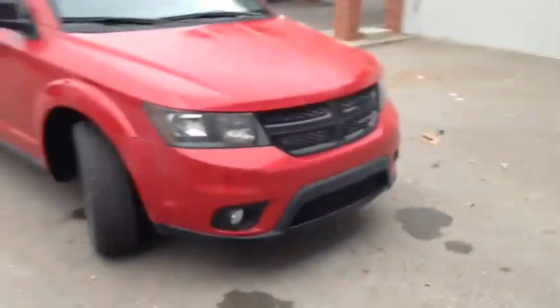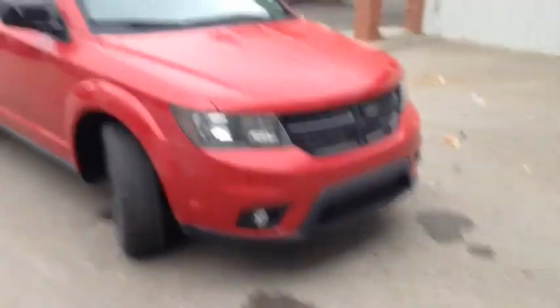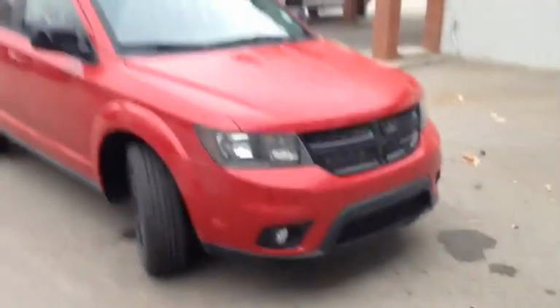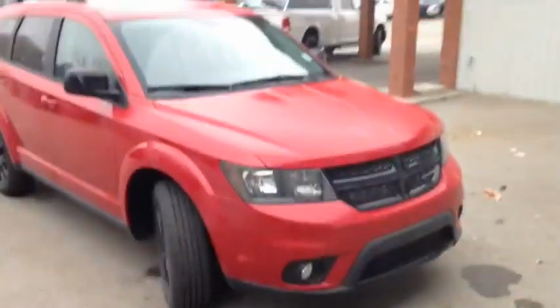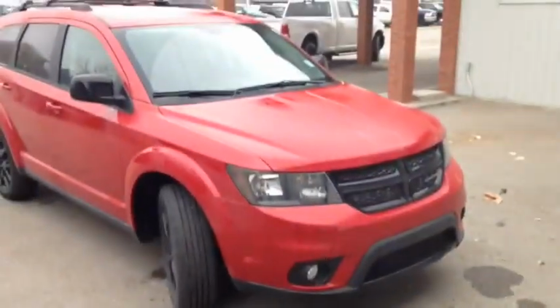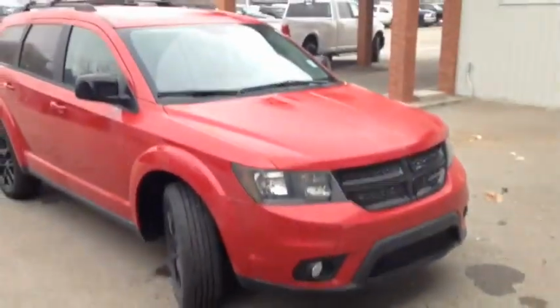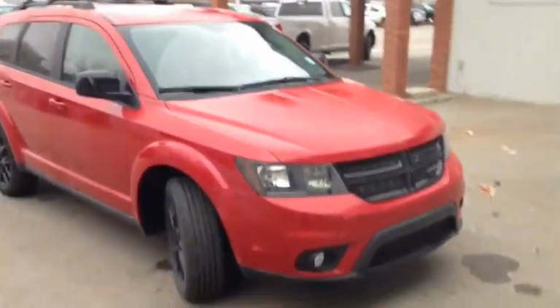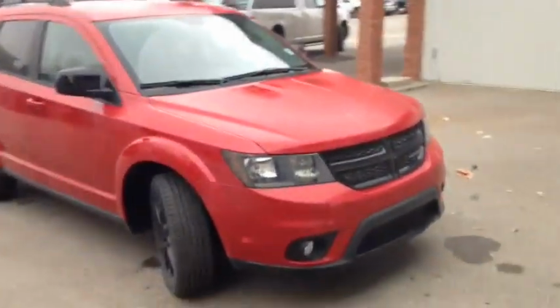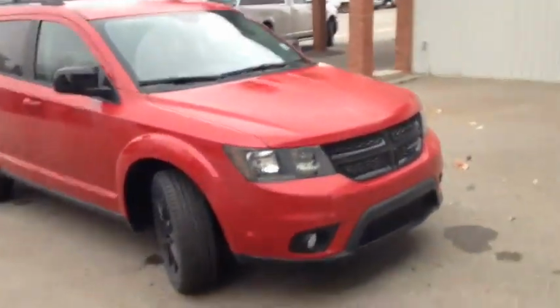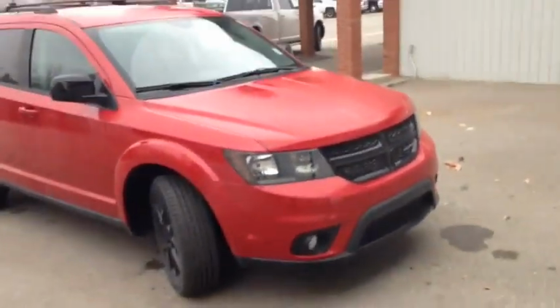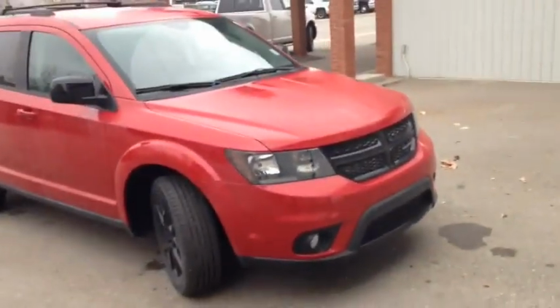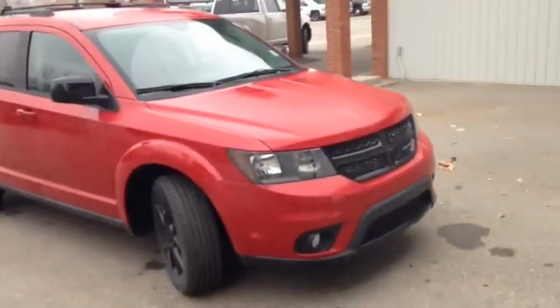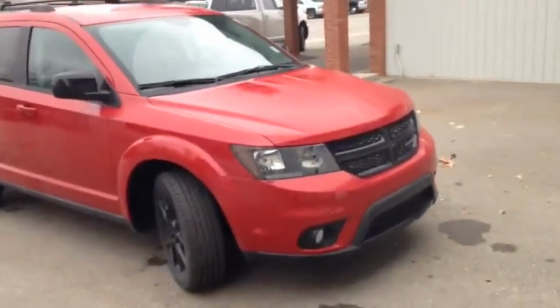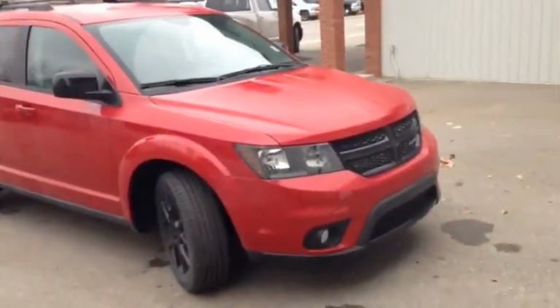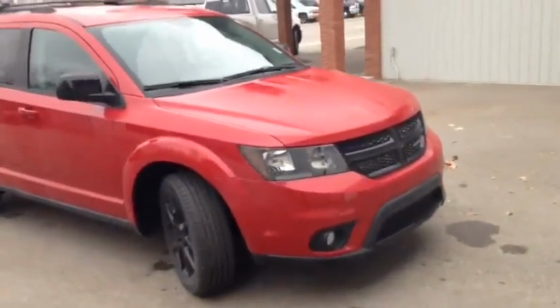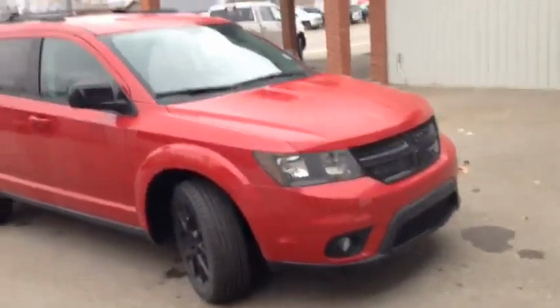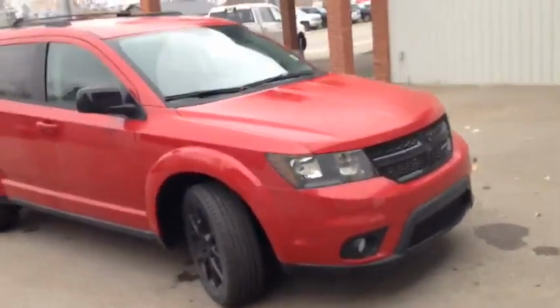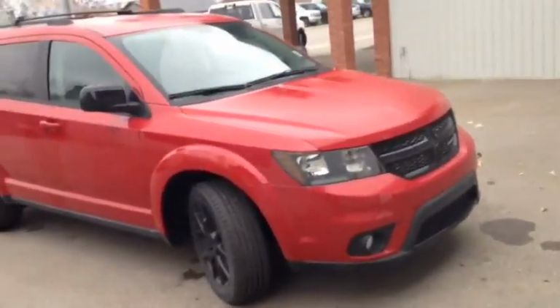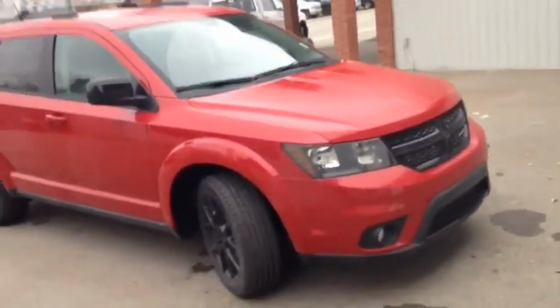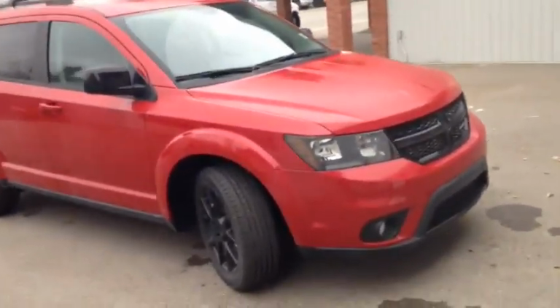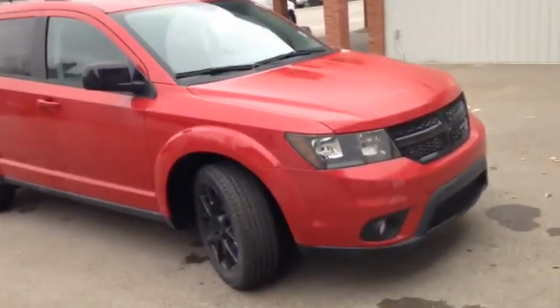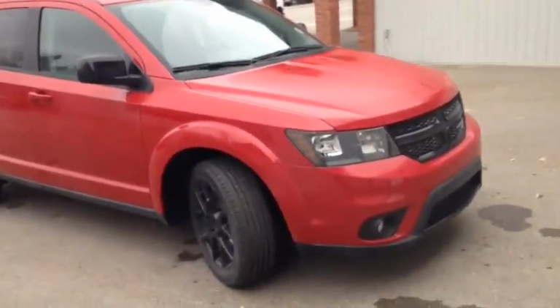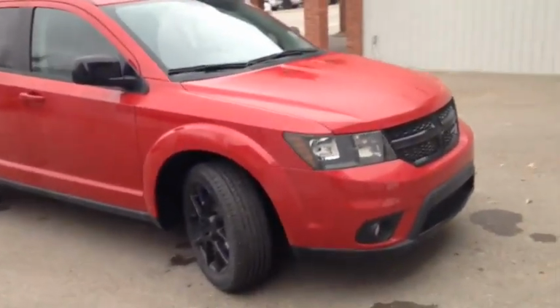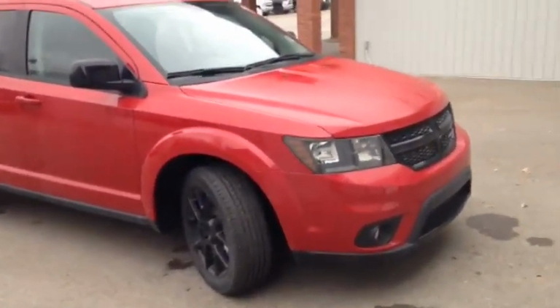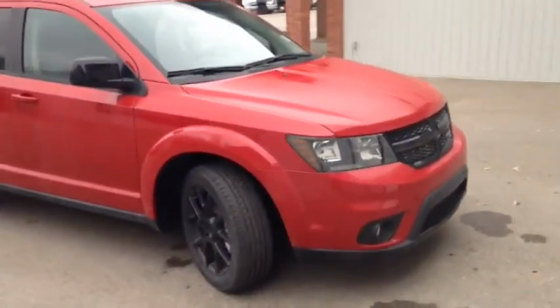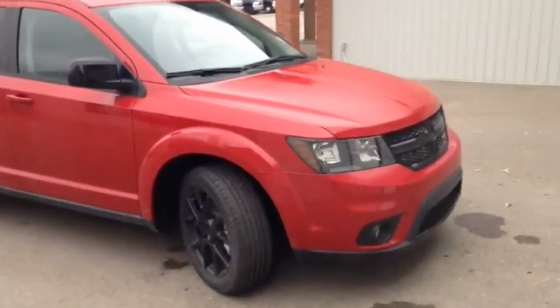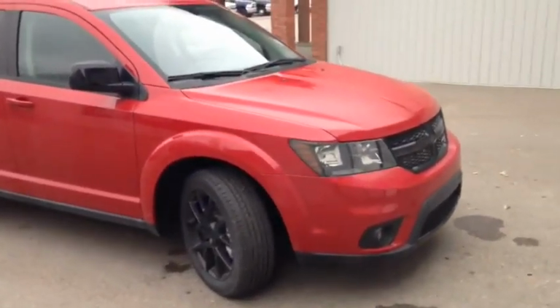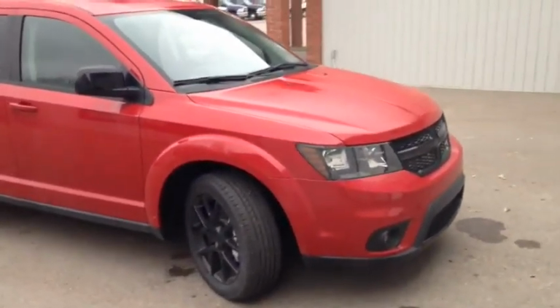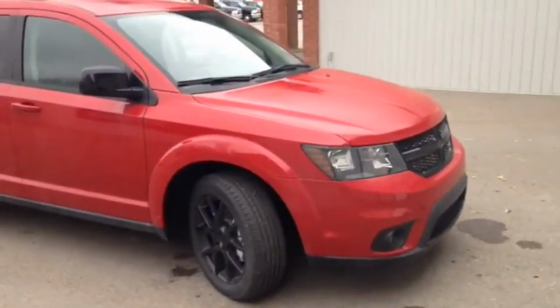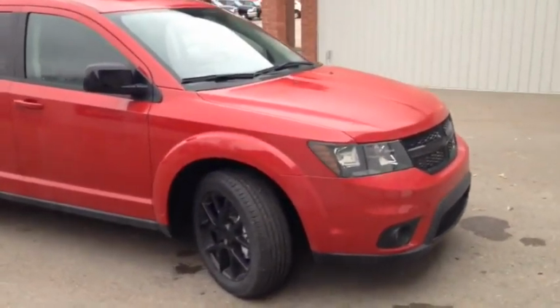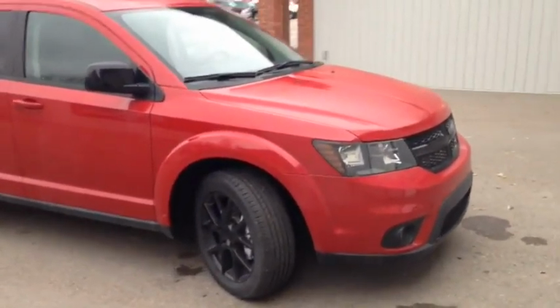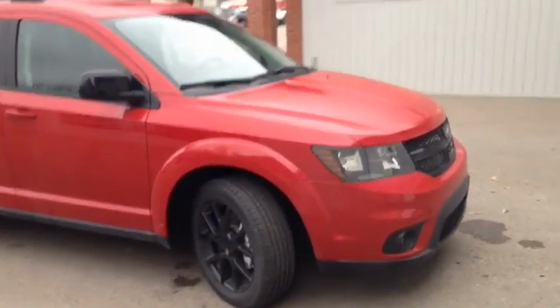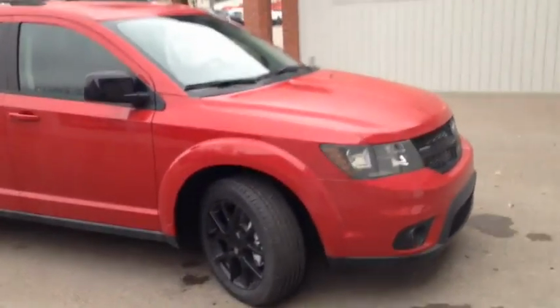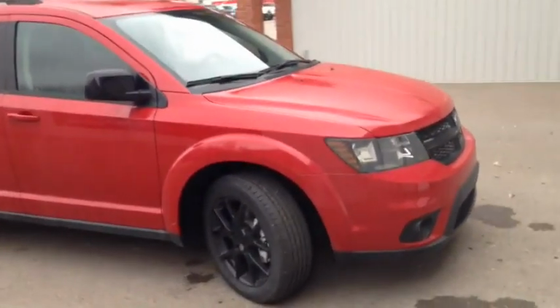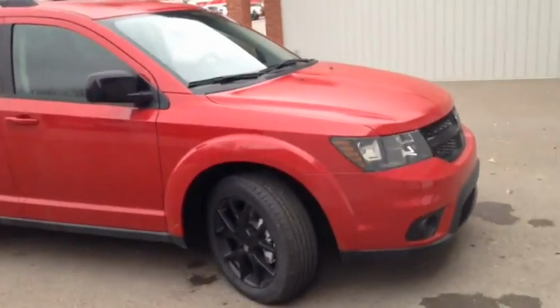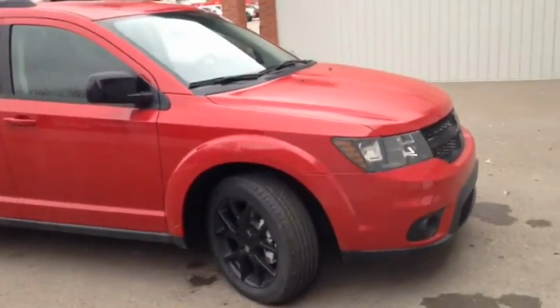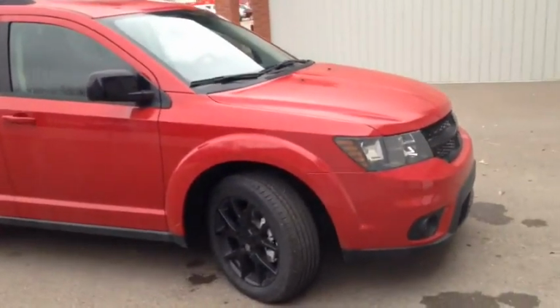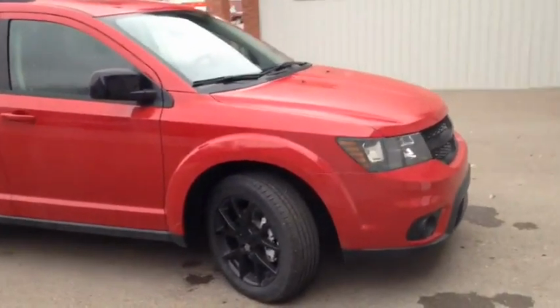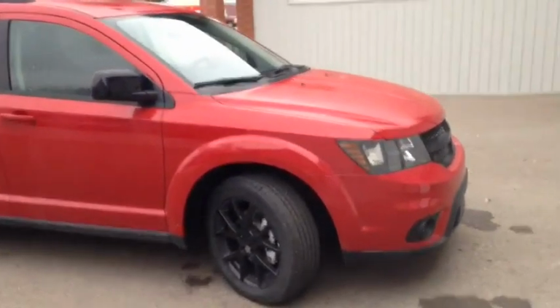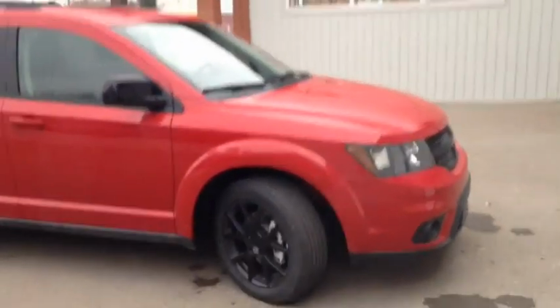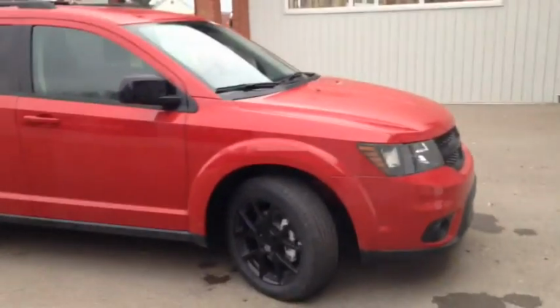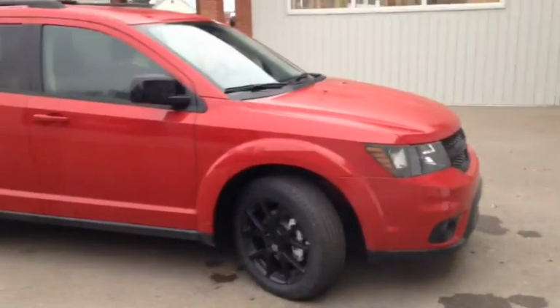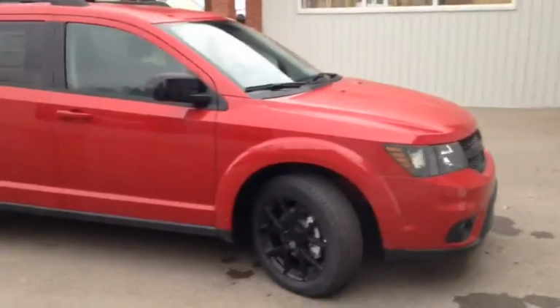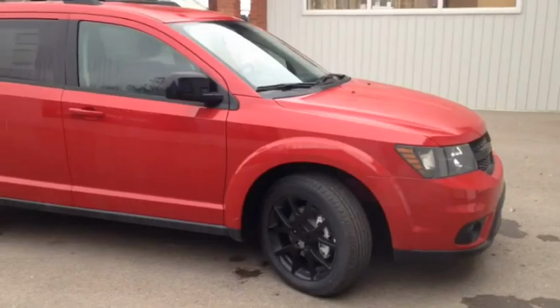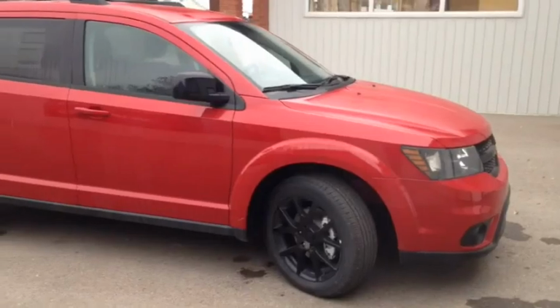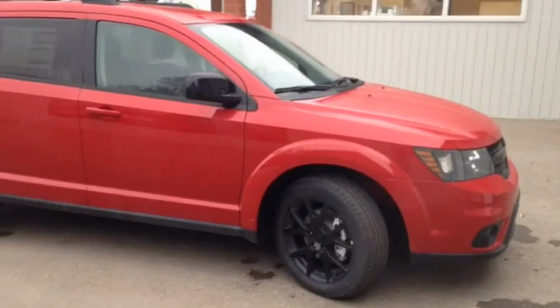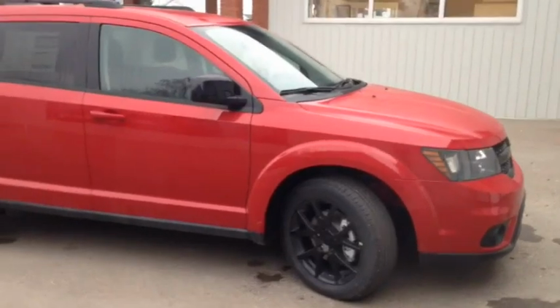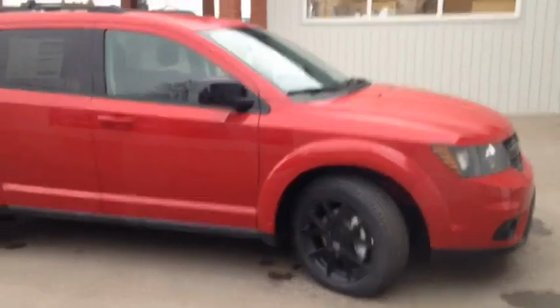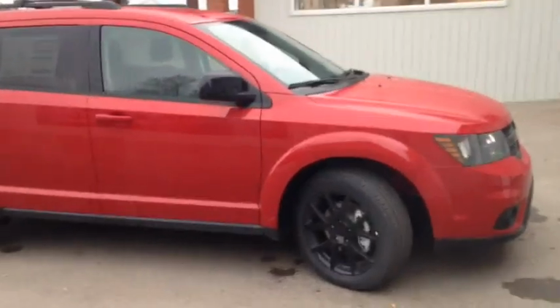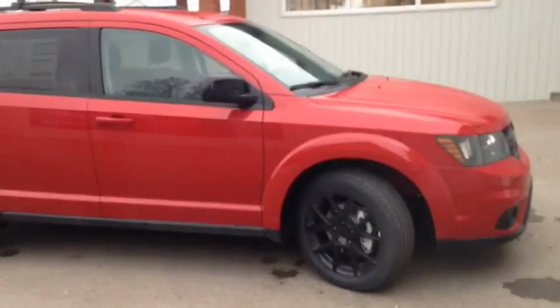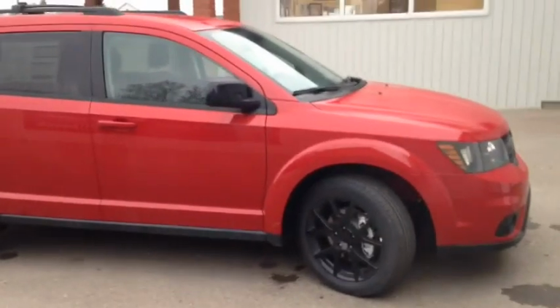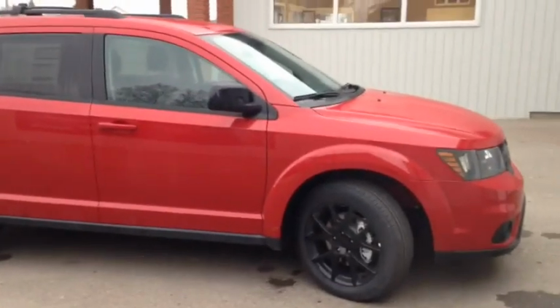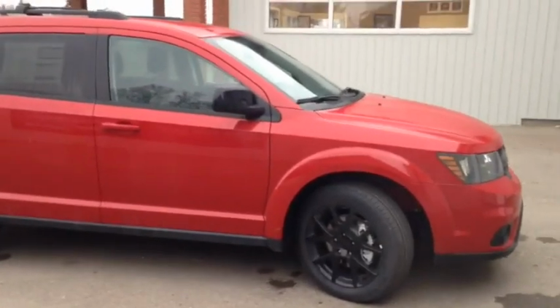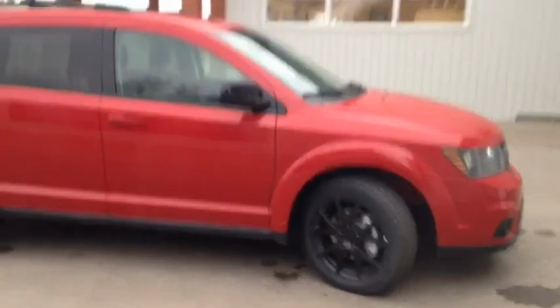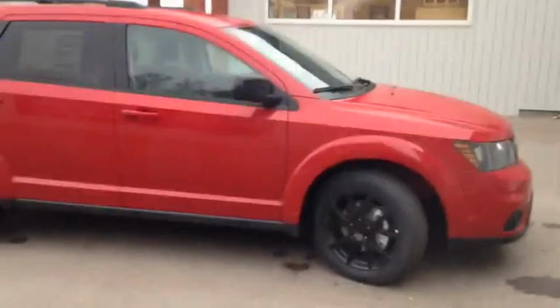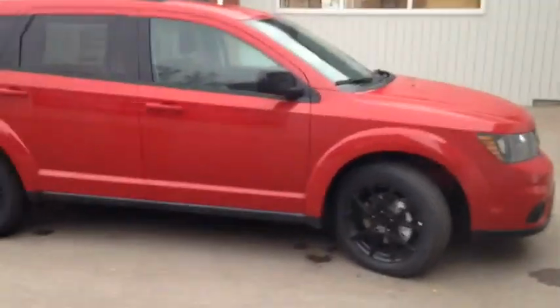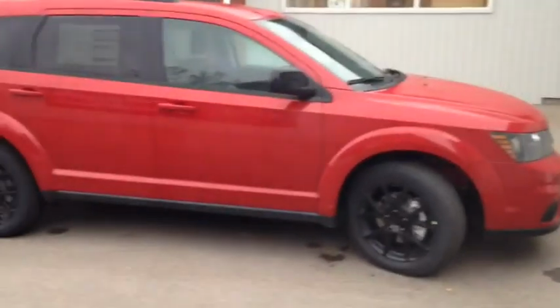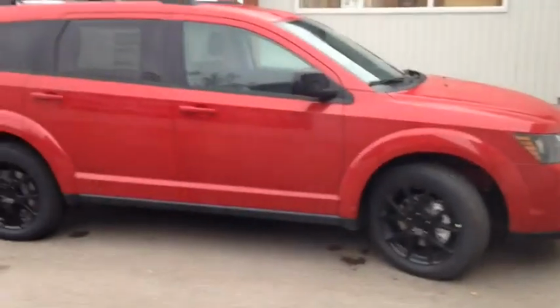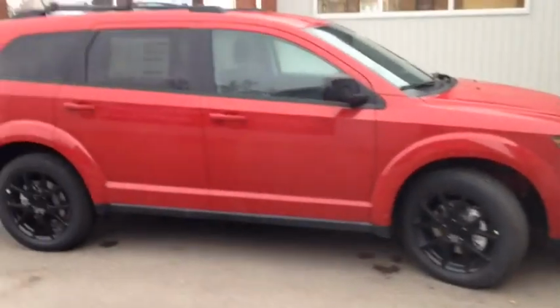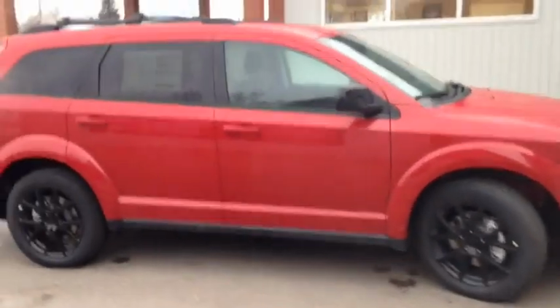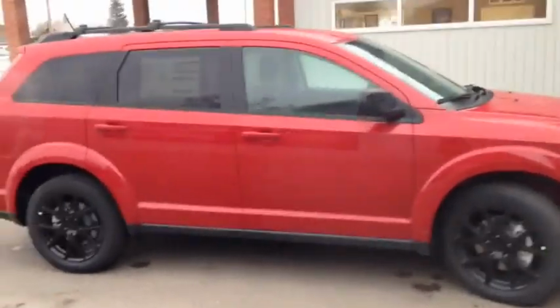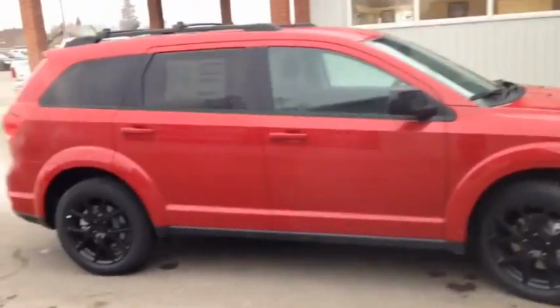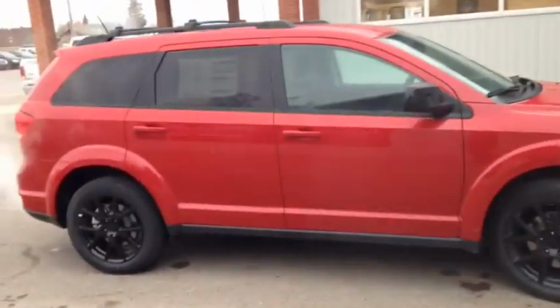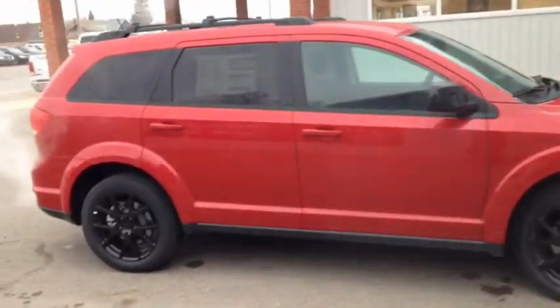Once again, this is unit number 7799. This is a brand new 2016 Dodge Journey SXT, painted in red.